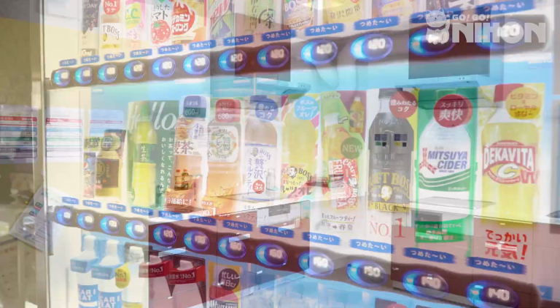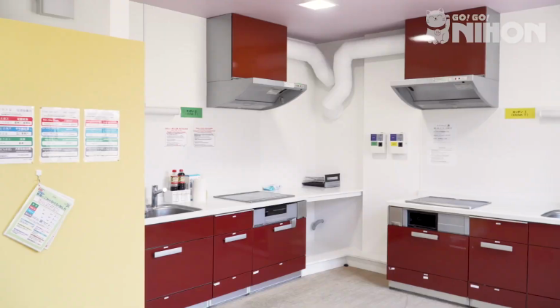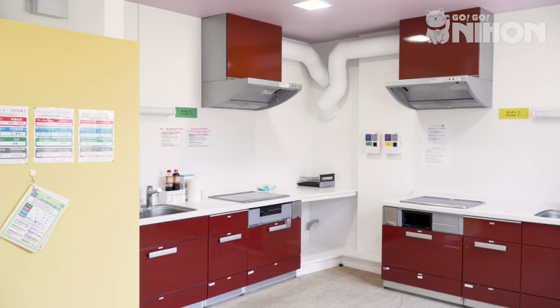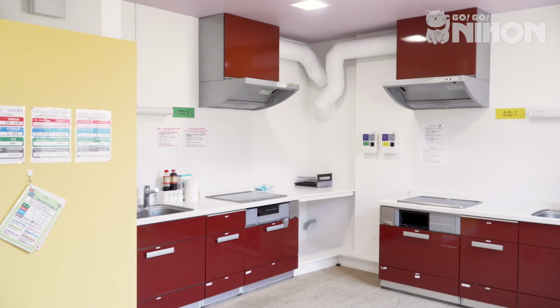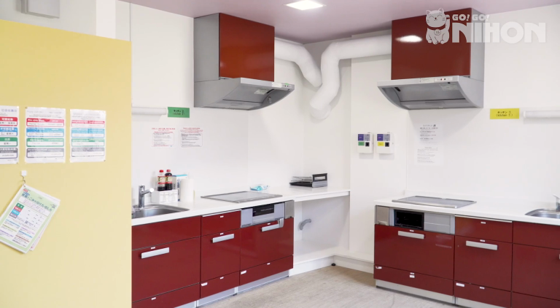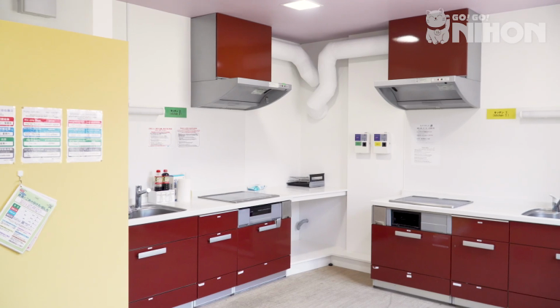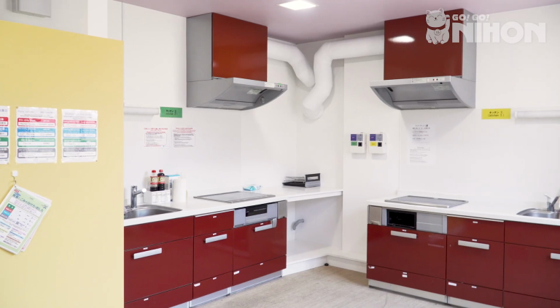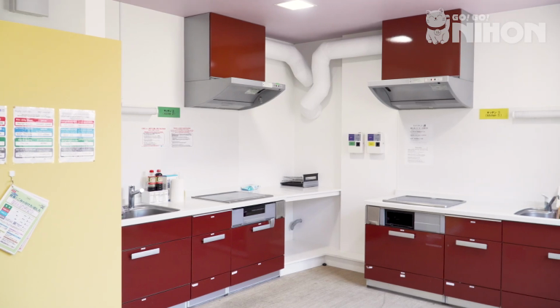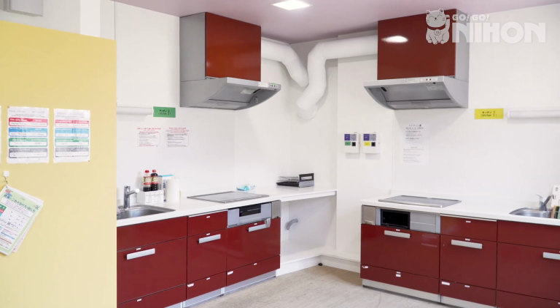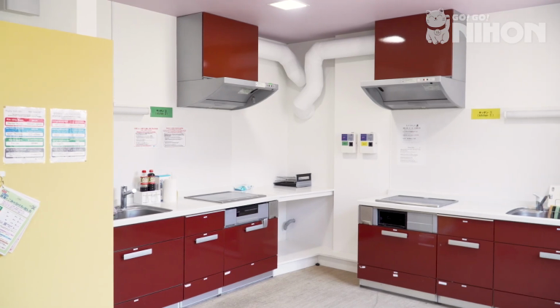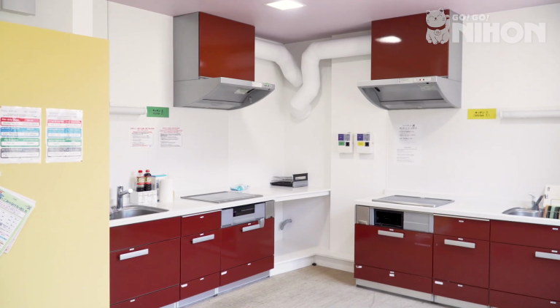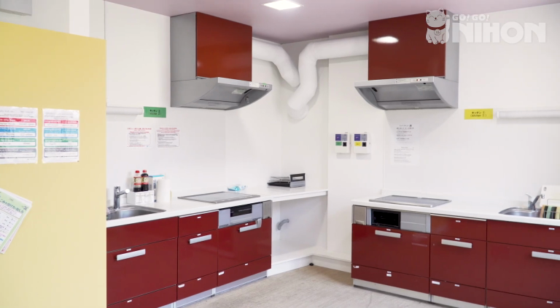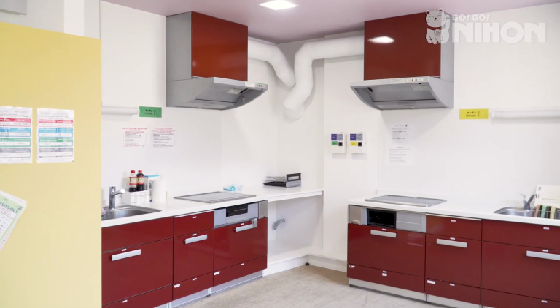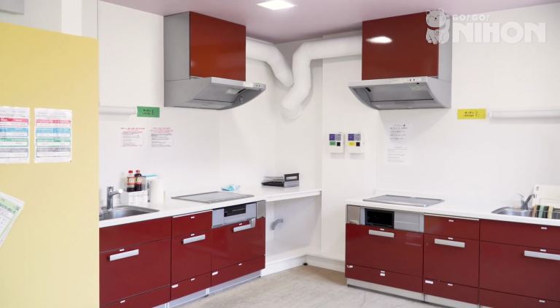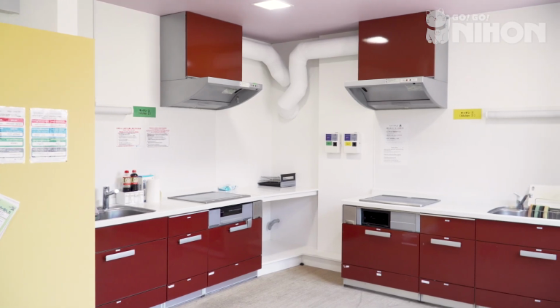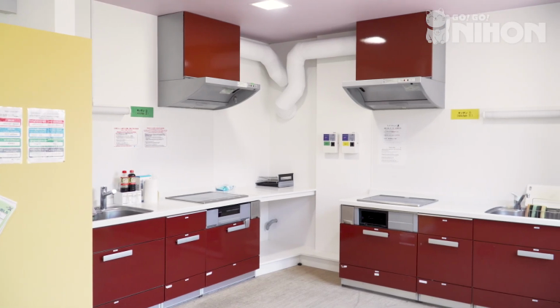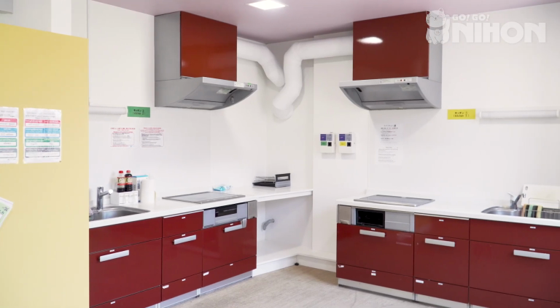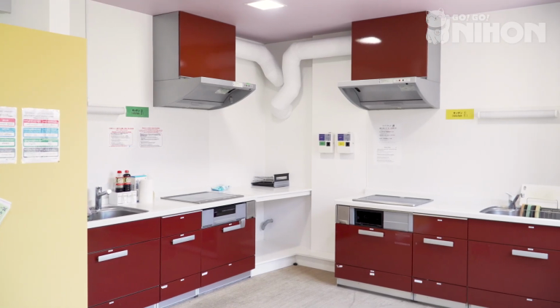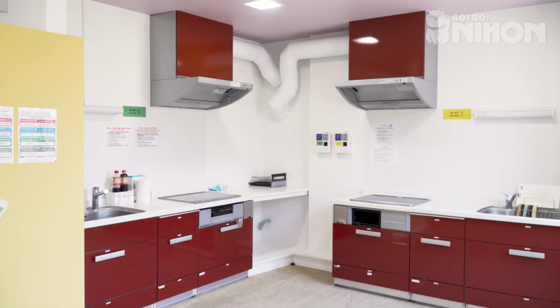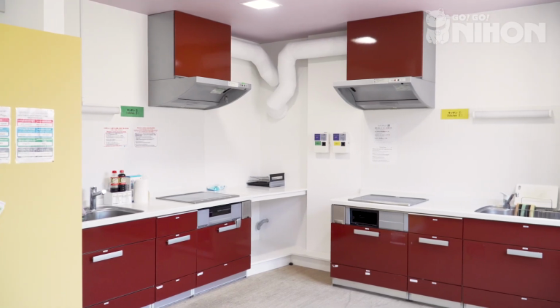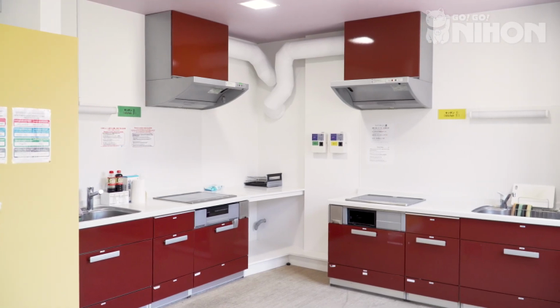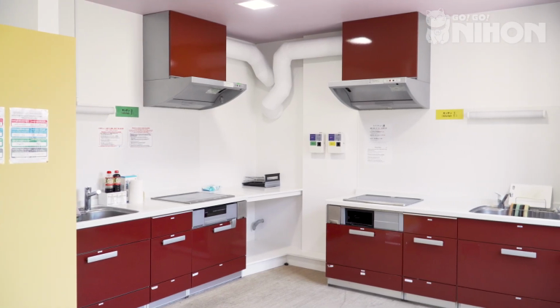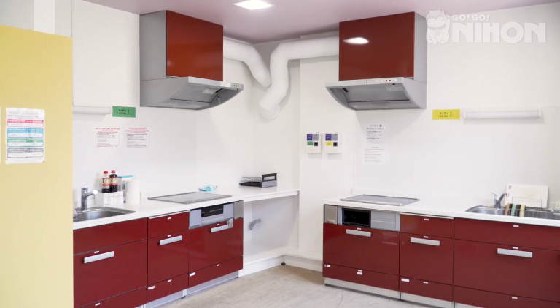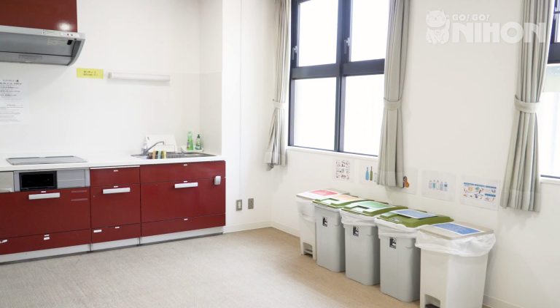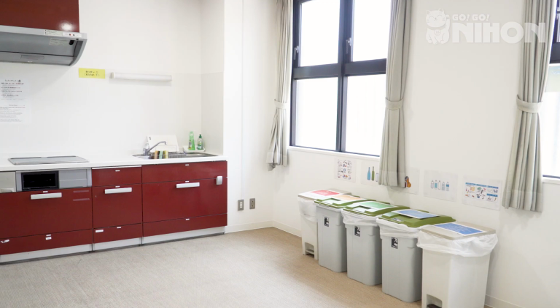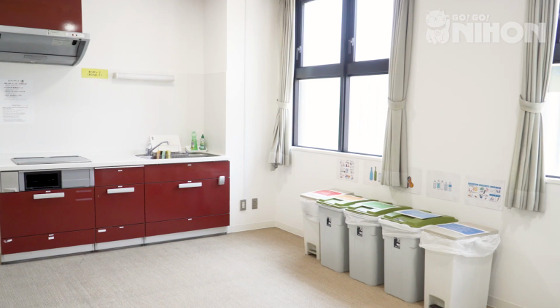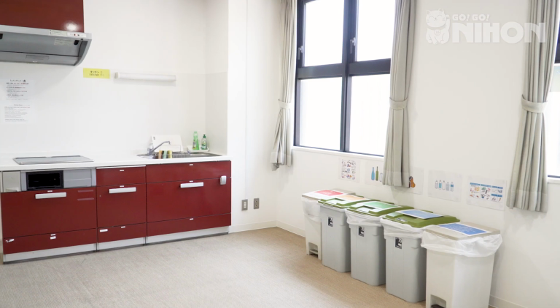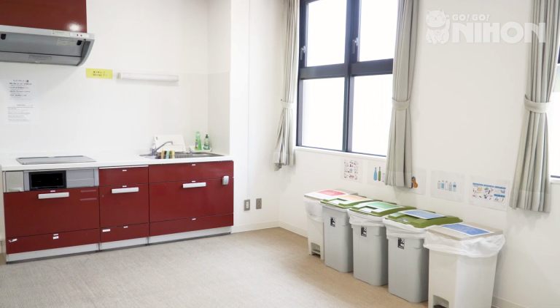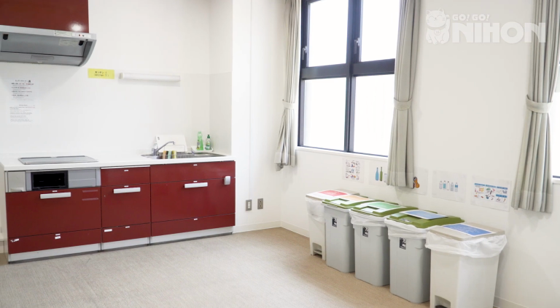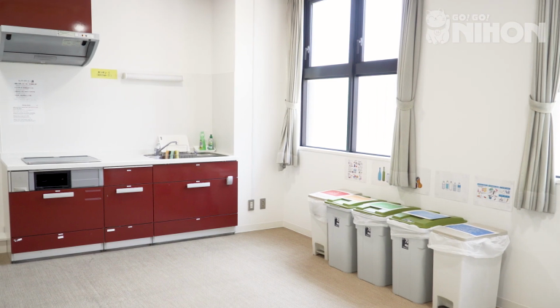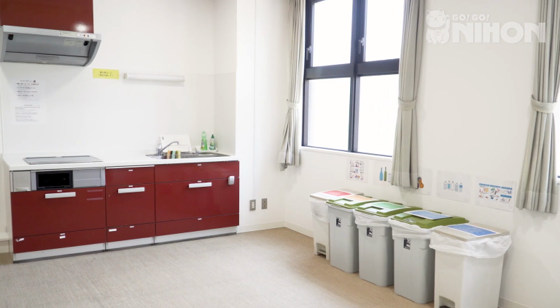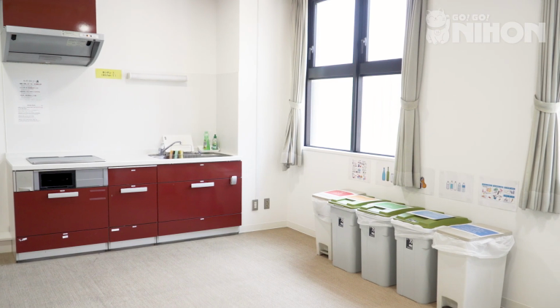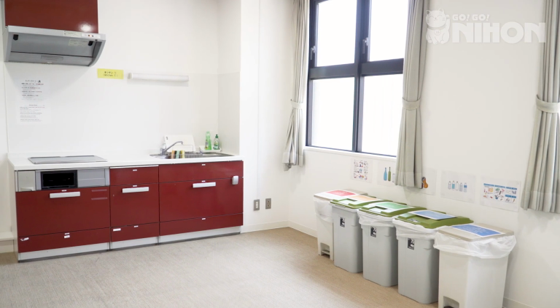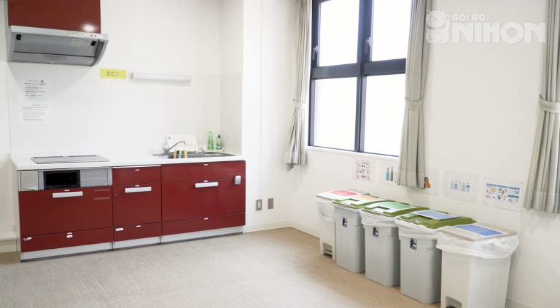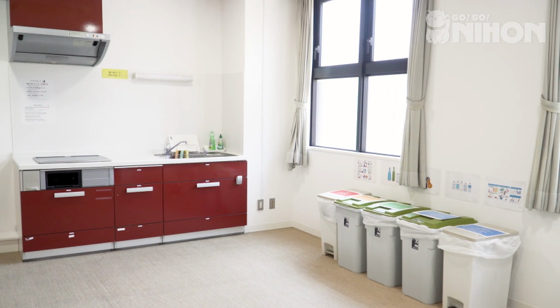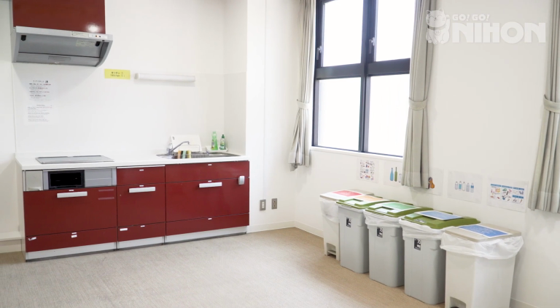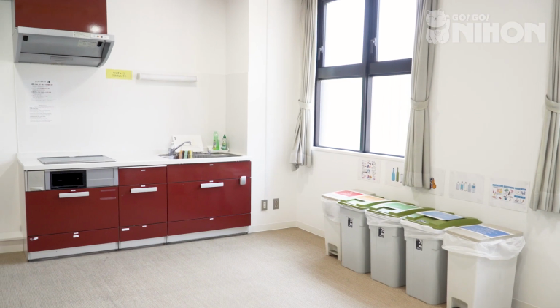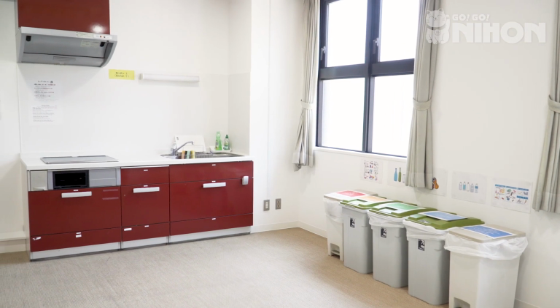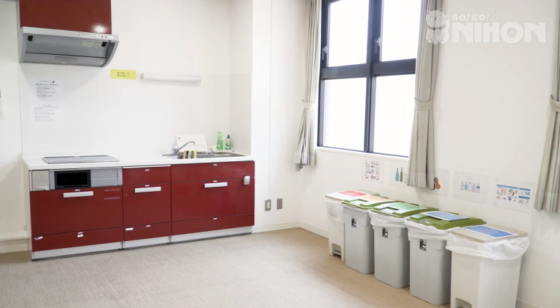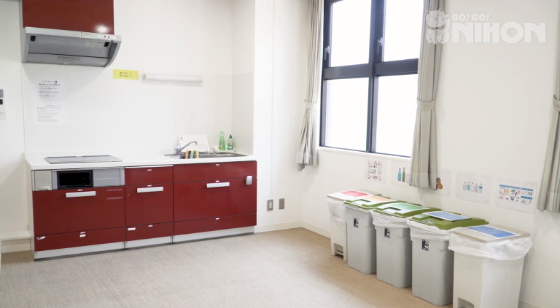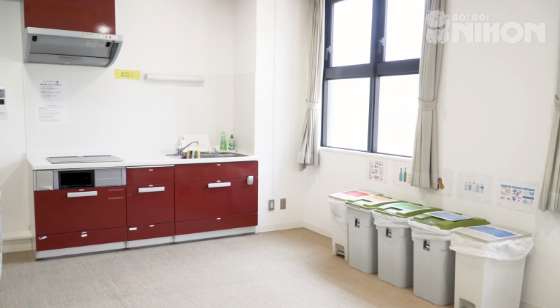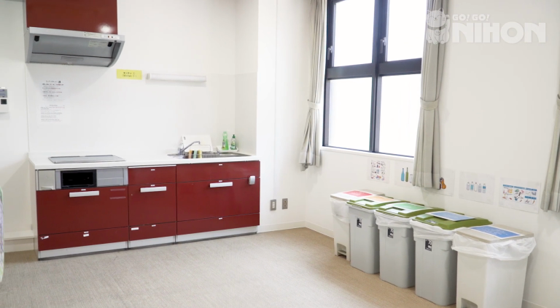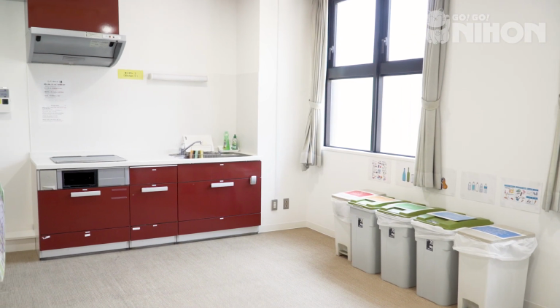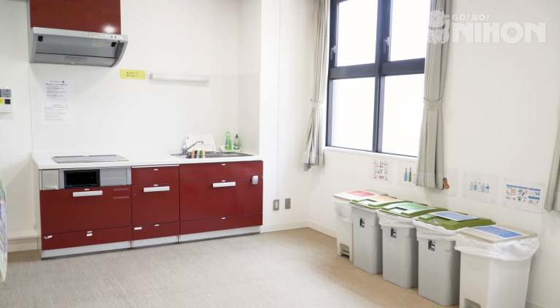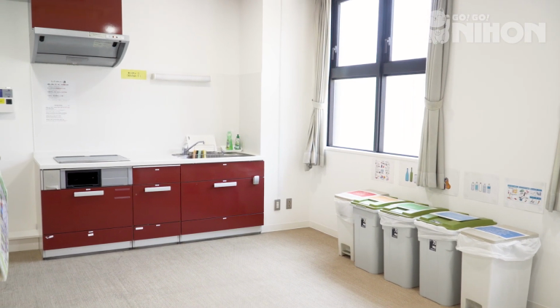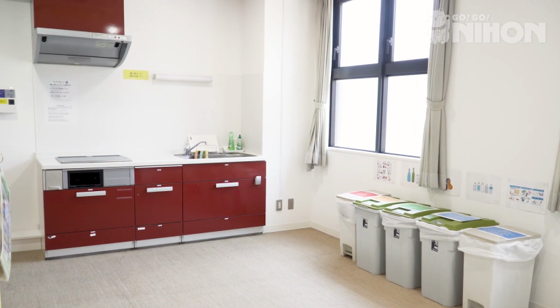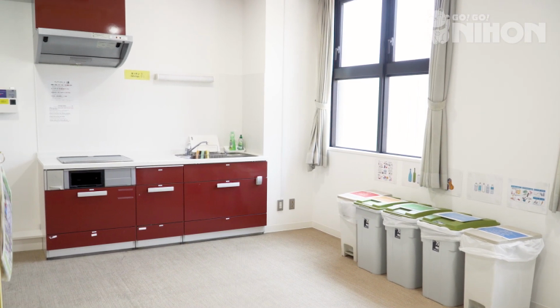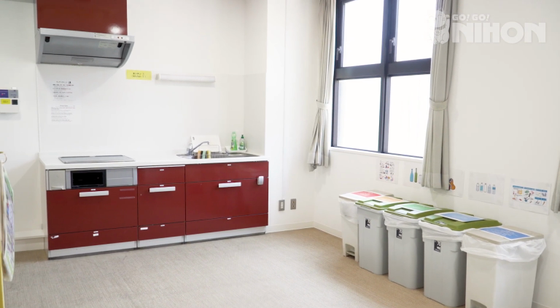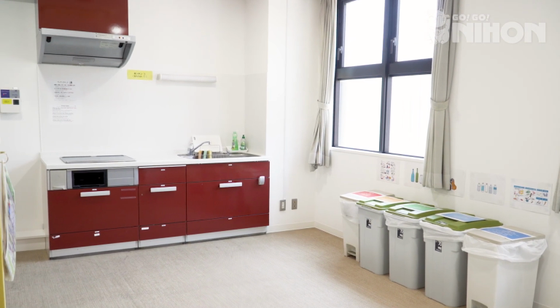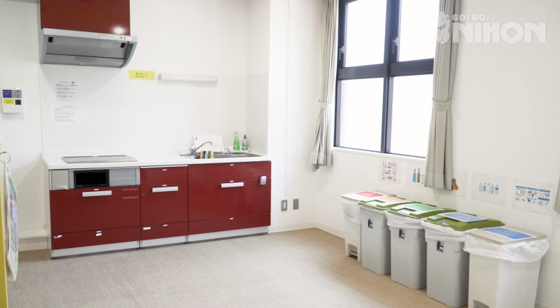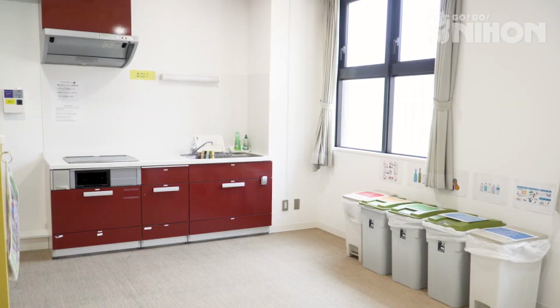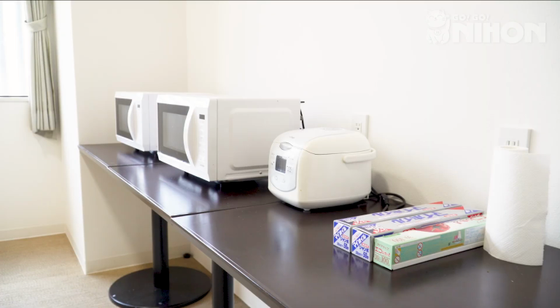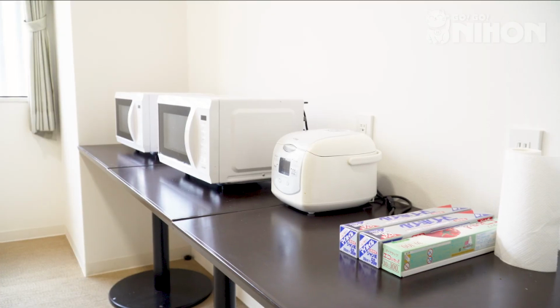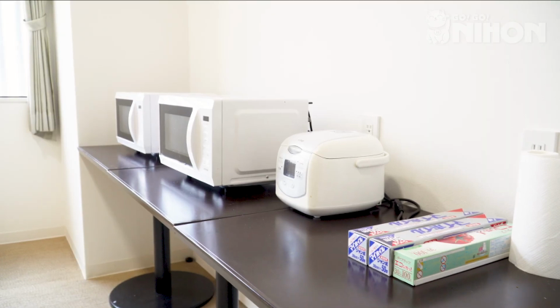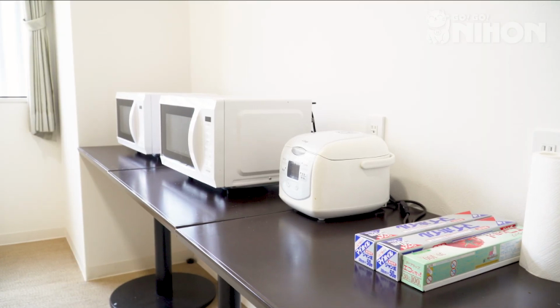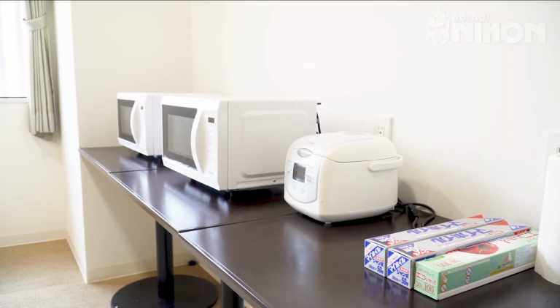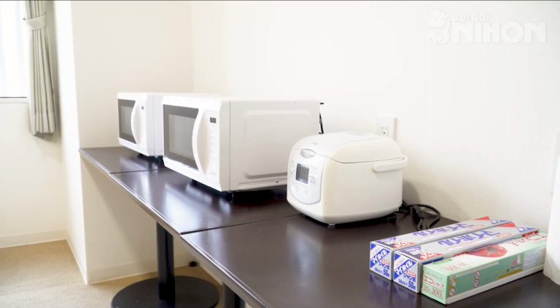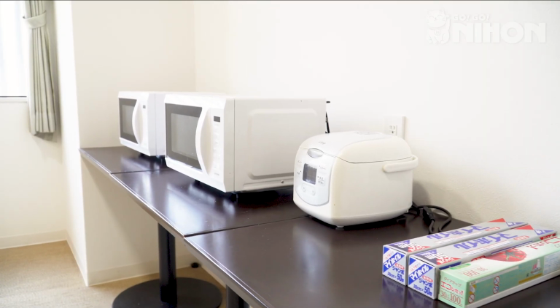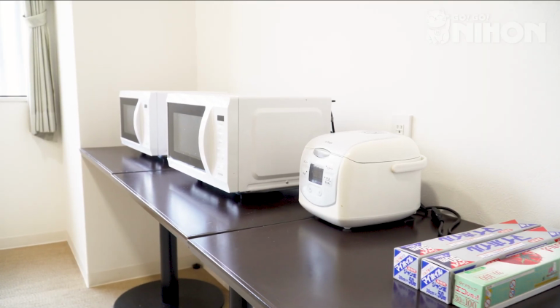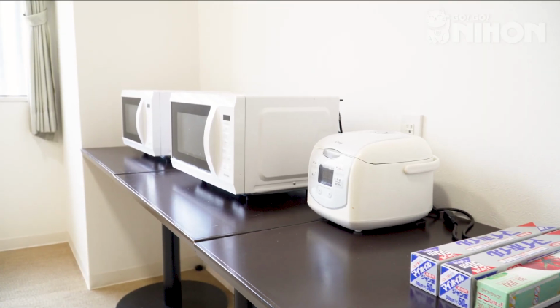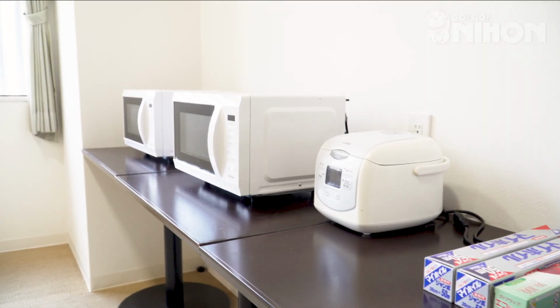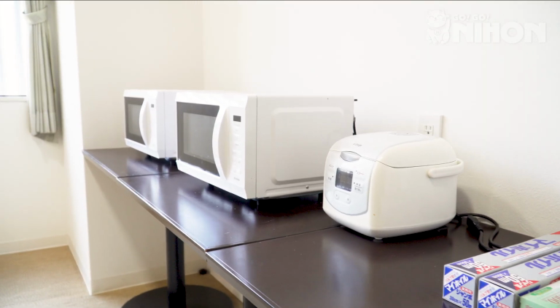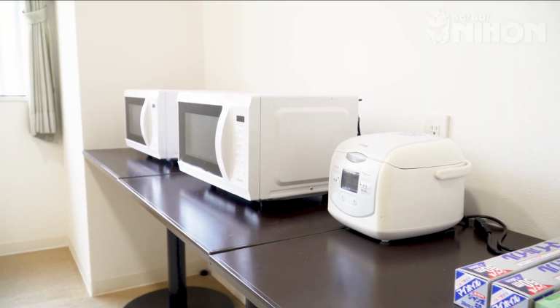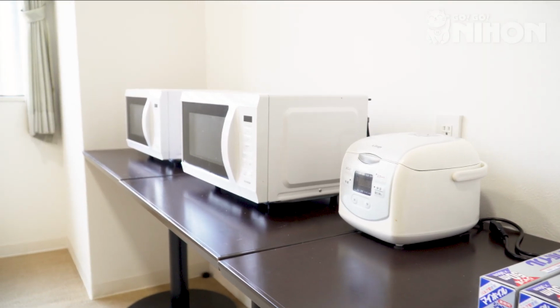In the shared house, you'll find a fully equipped kitchen with a microwave, toaster, rice cooker, kitchen utensils and more.